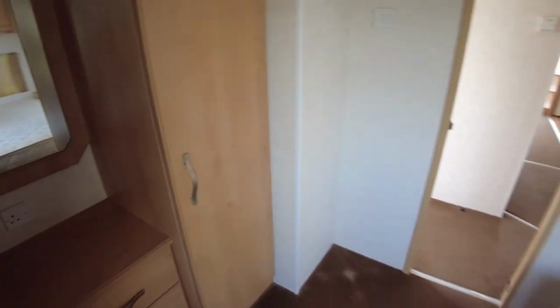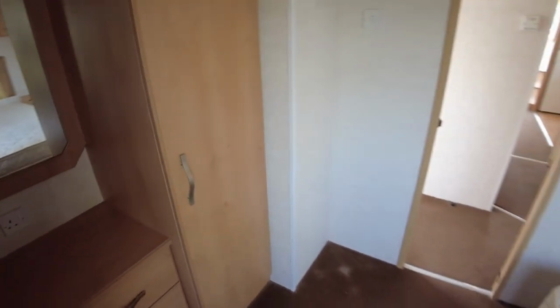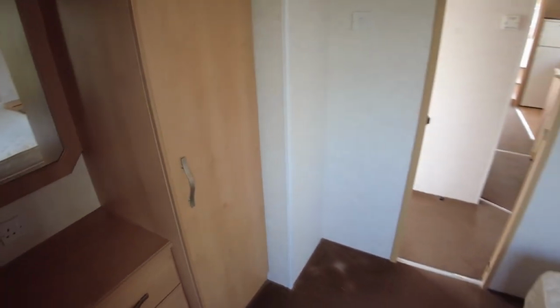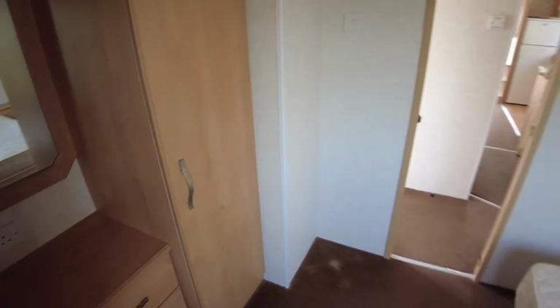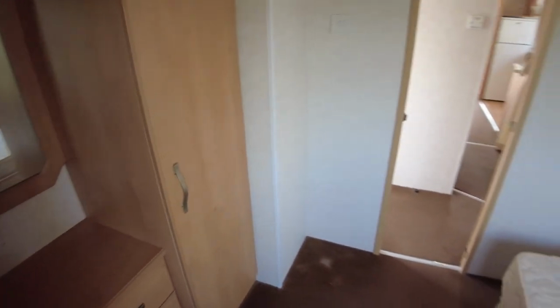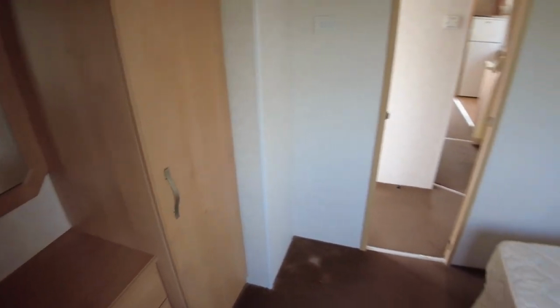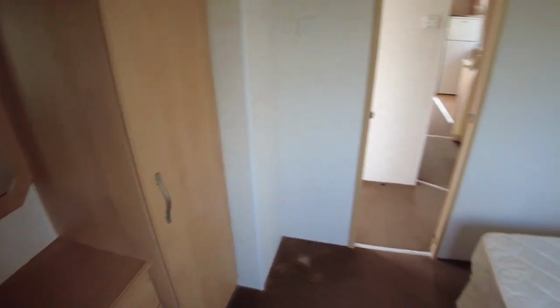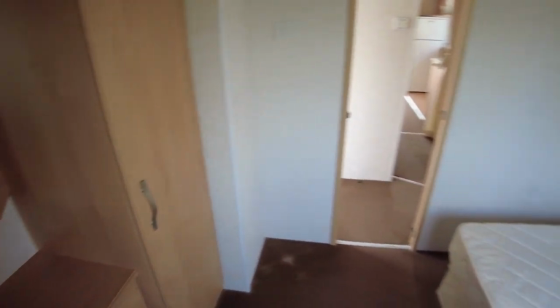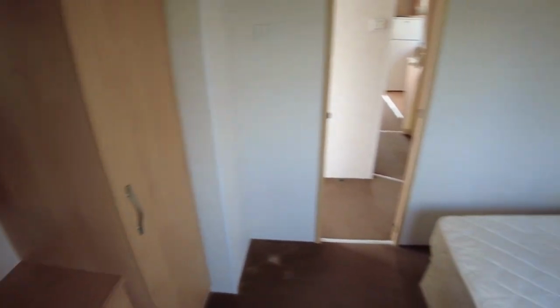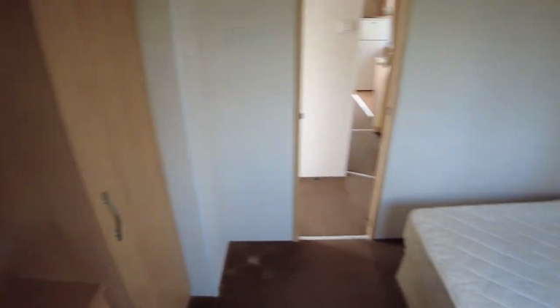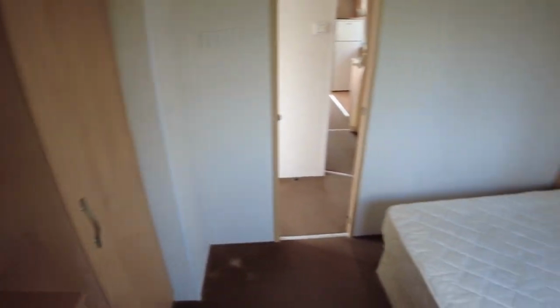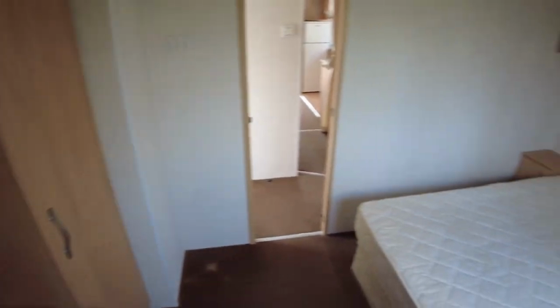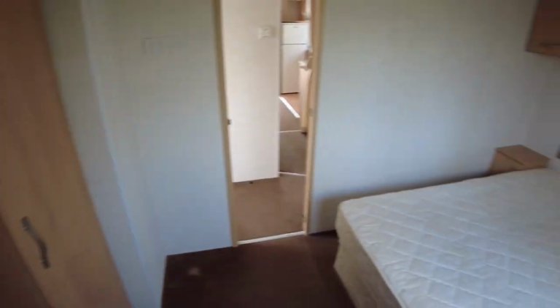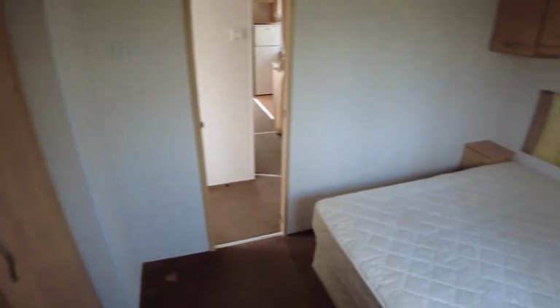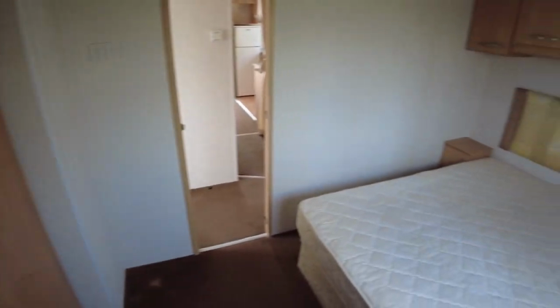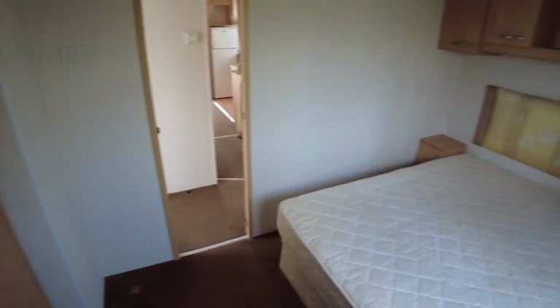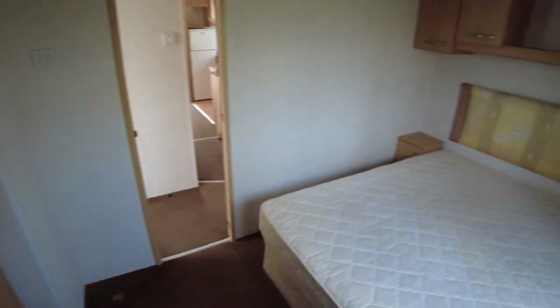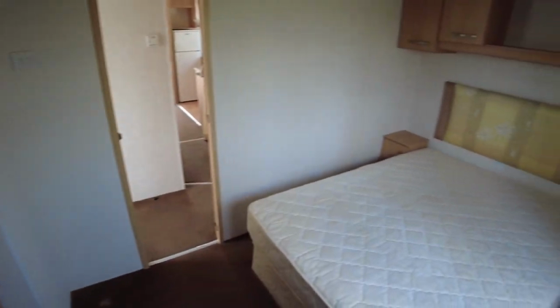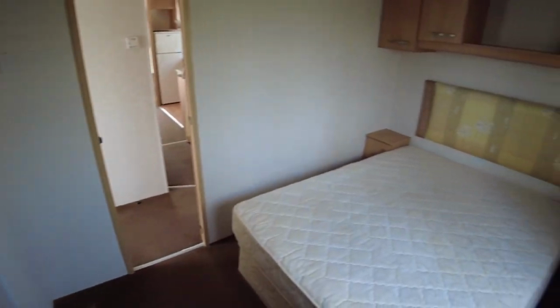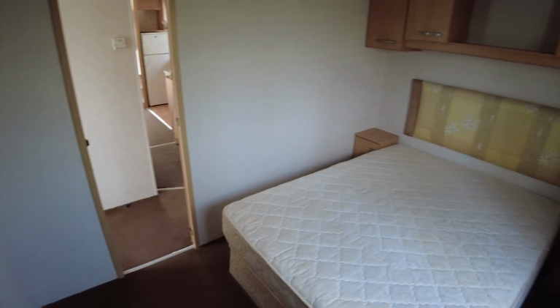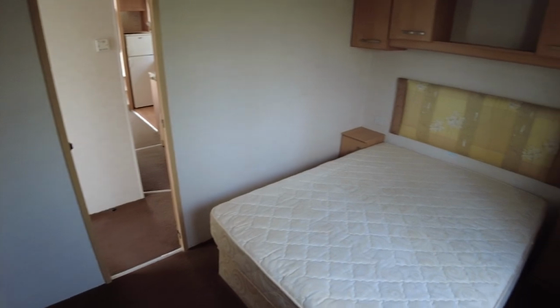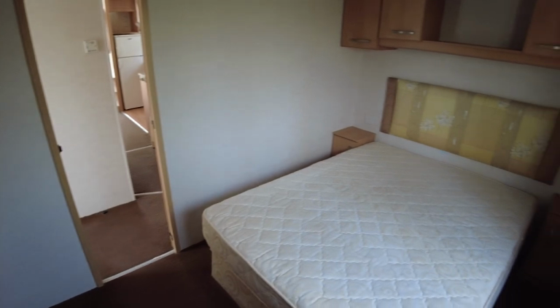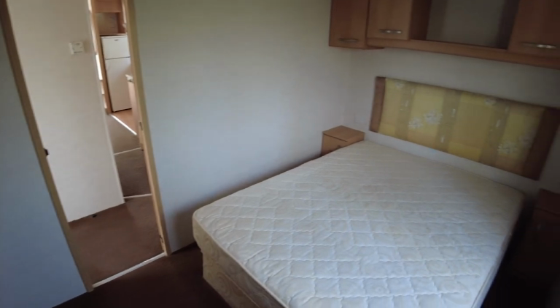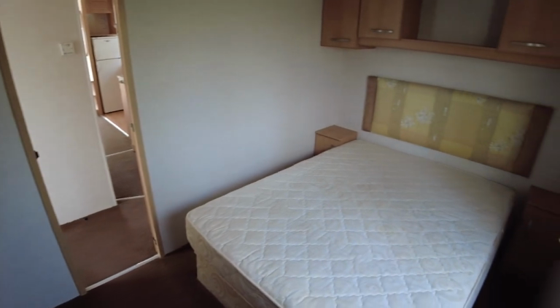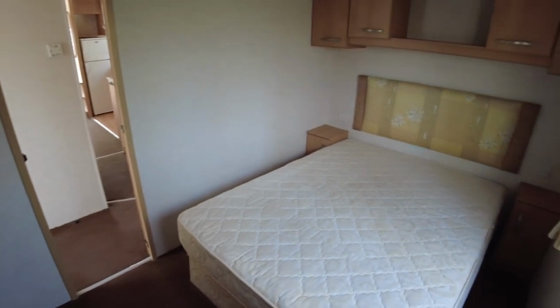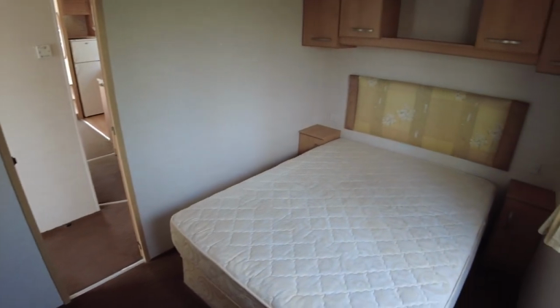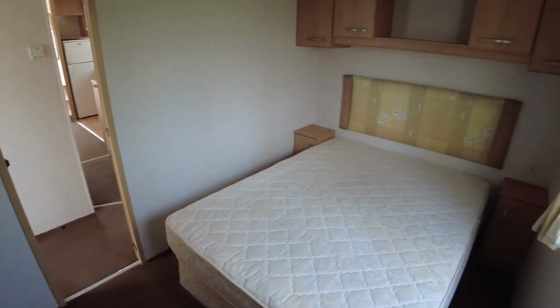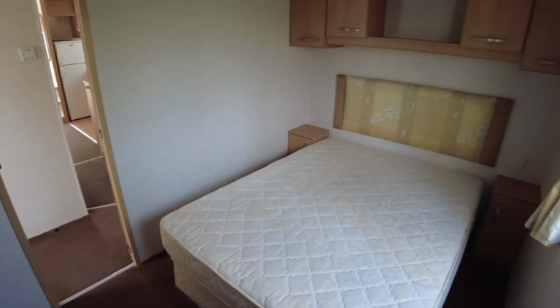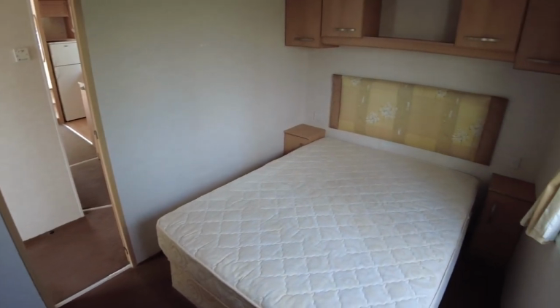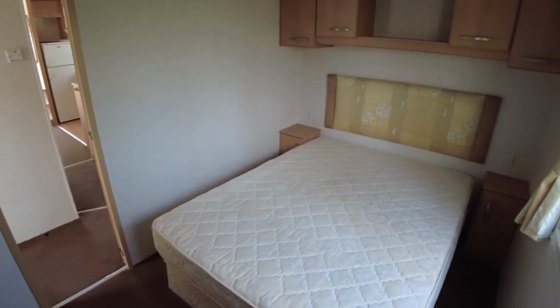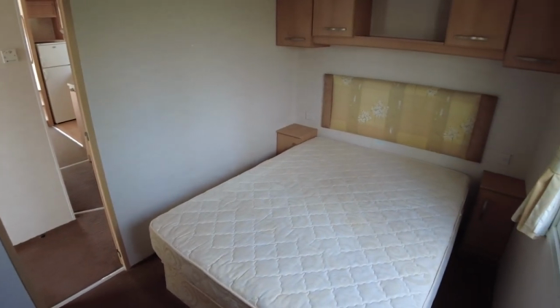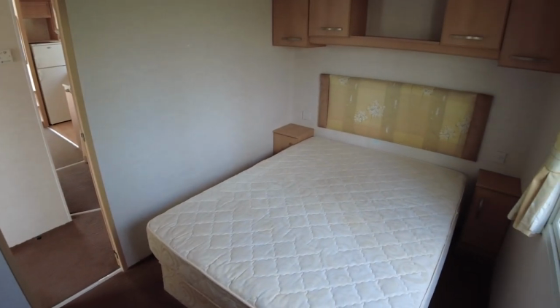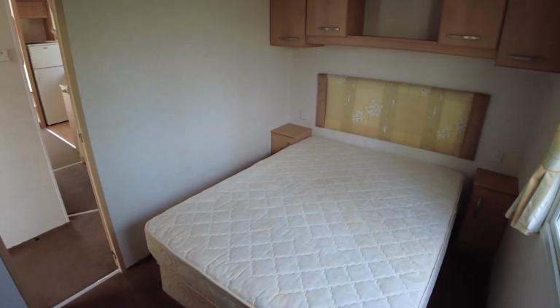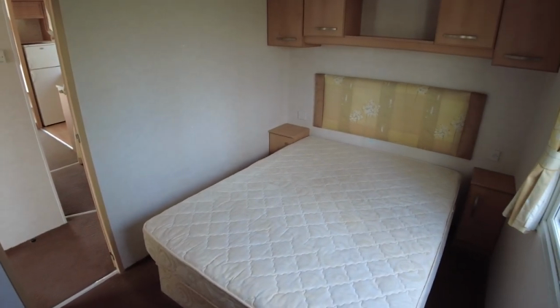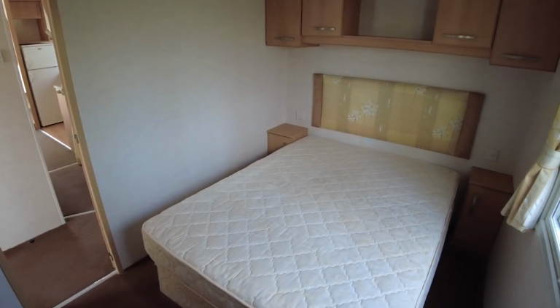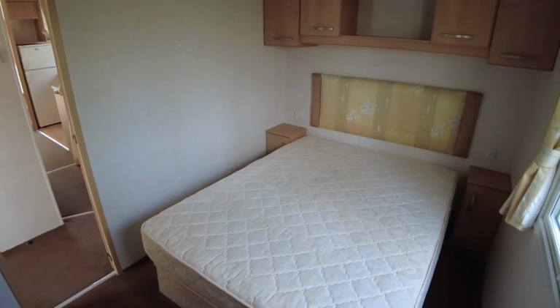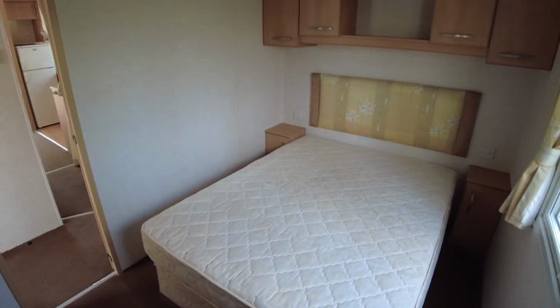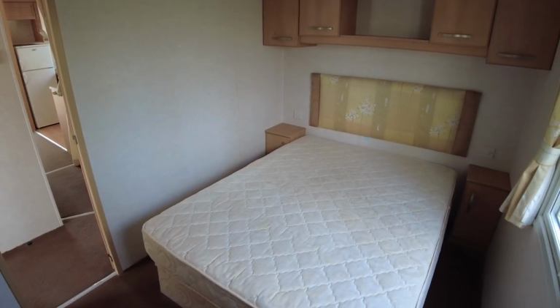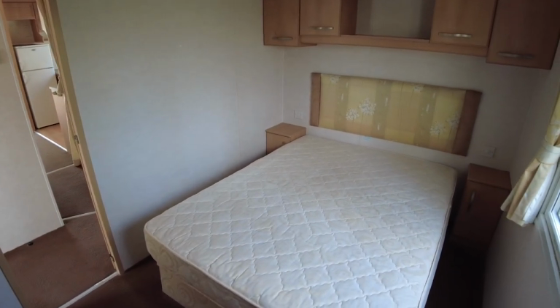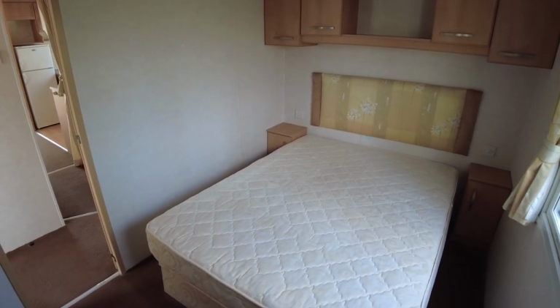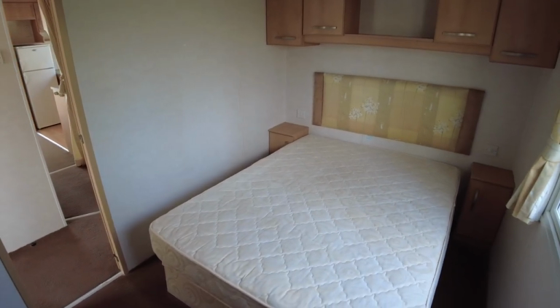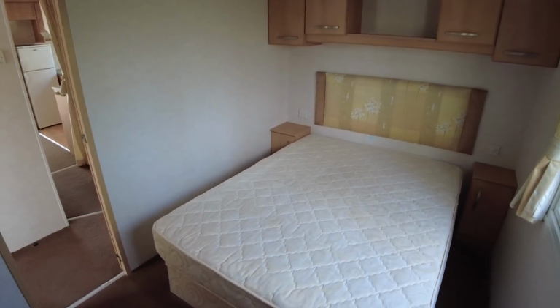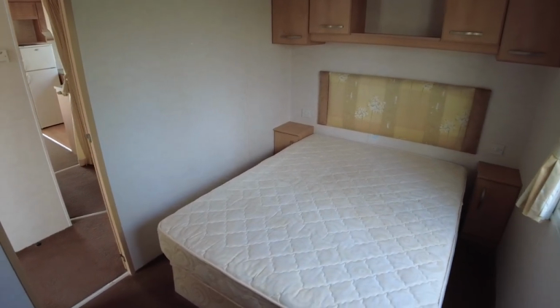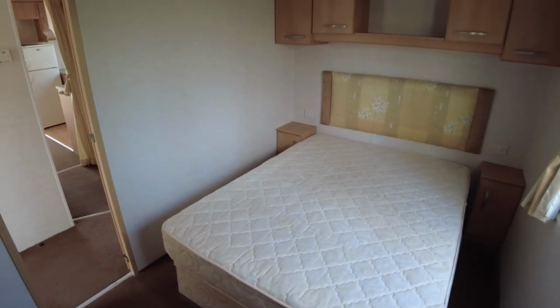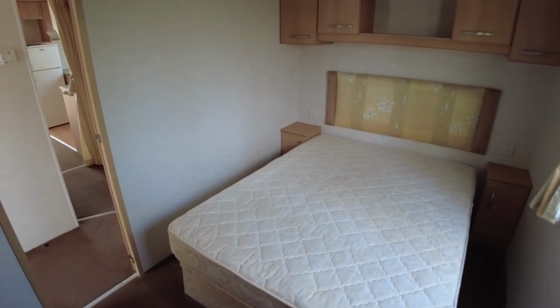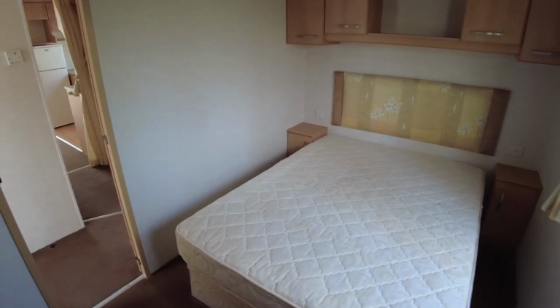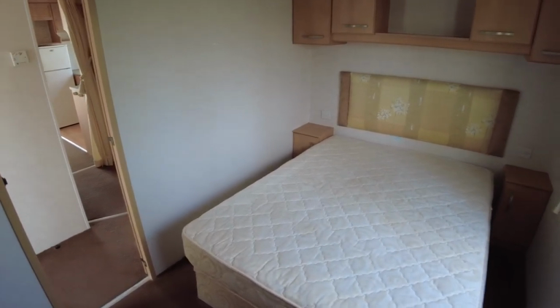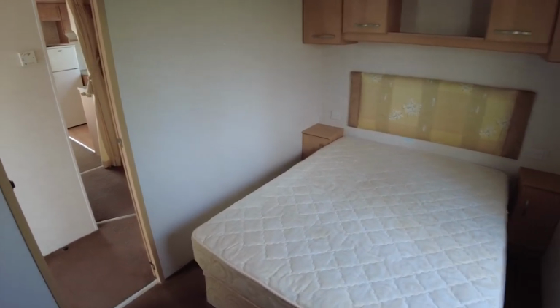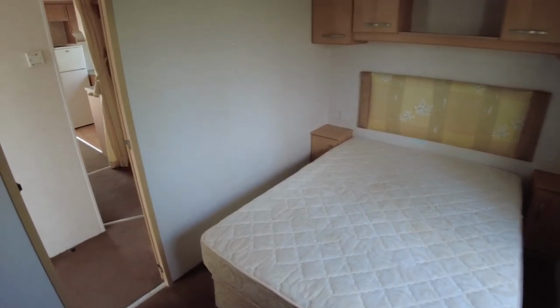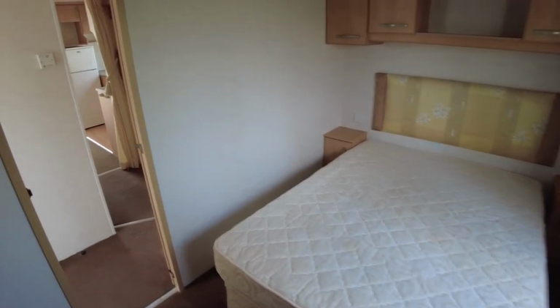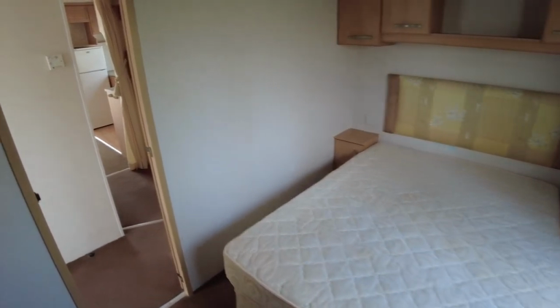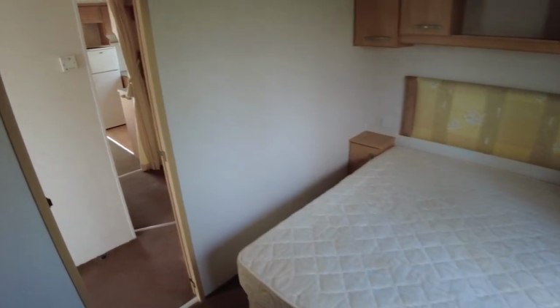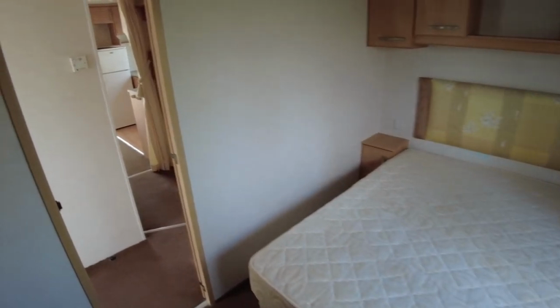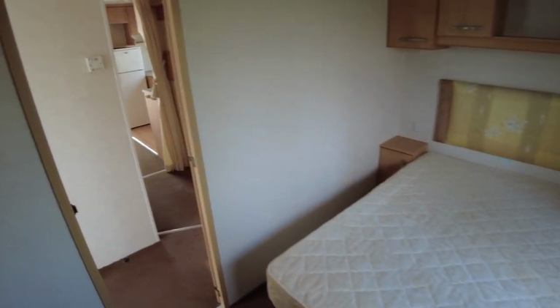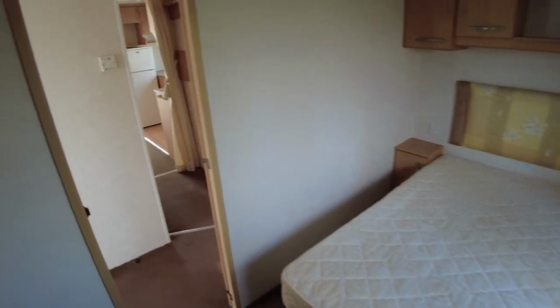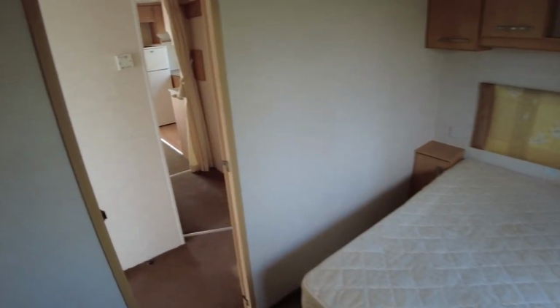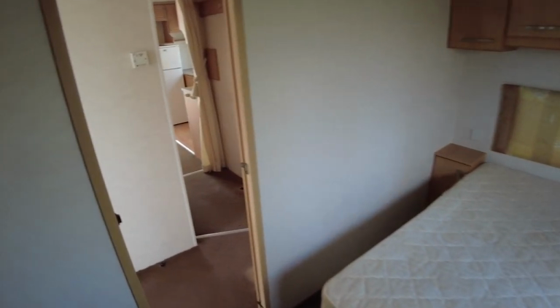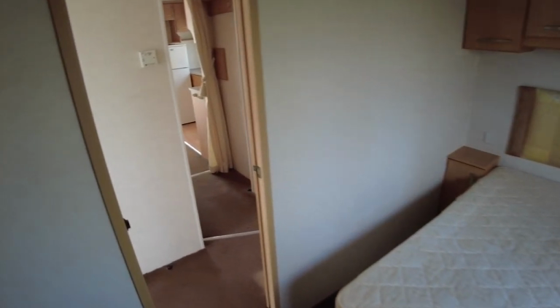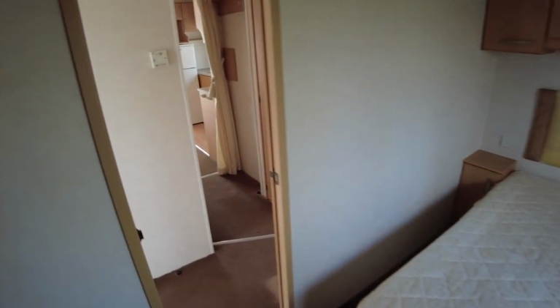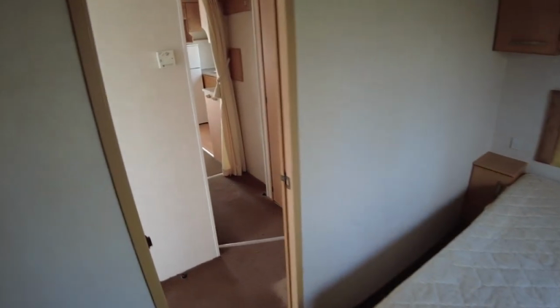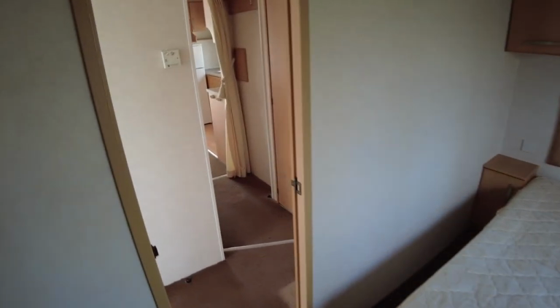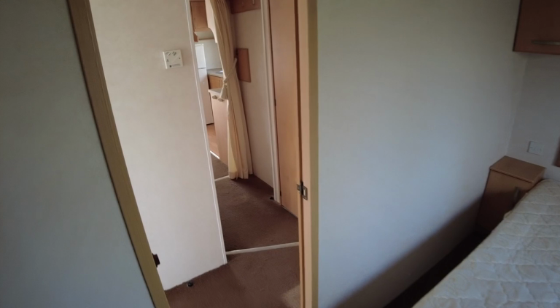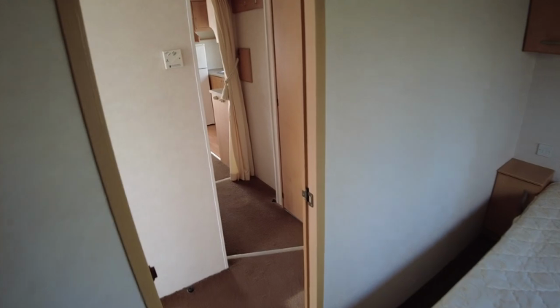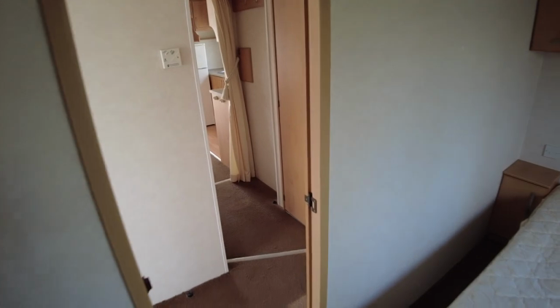Swiveling around to show the bedroom again — it's a good-sized double really, for it obviously being a slightly shorter caravan.